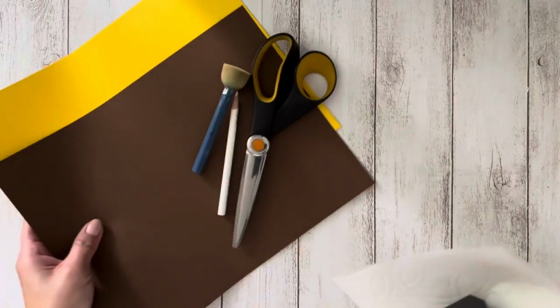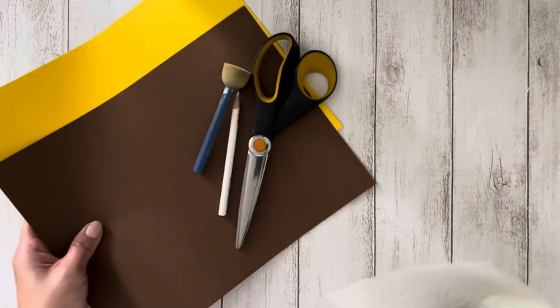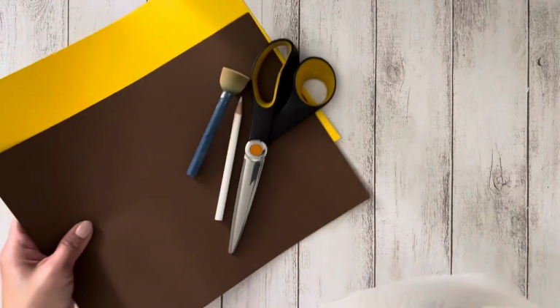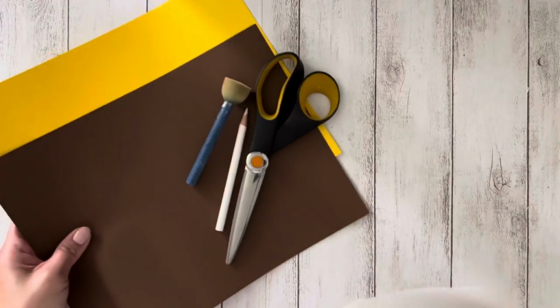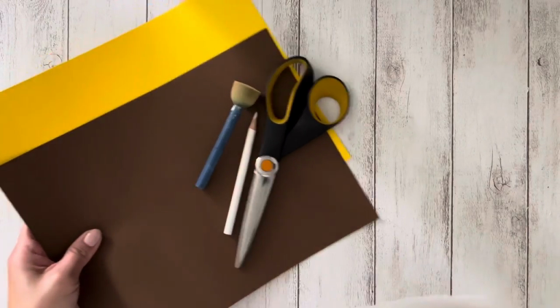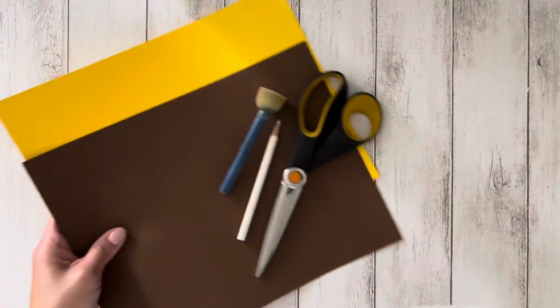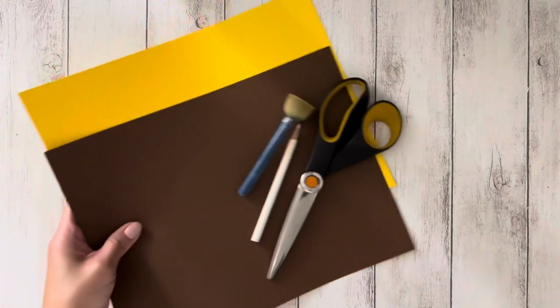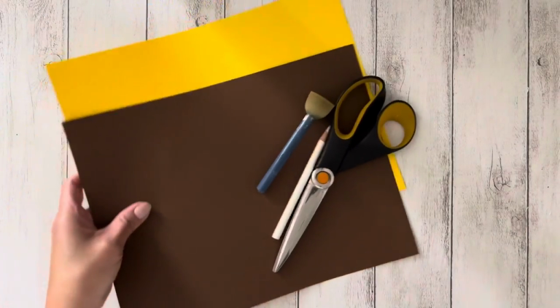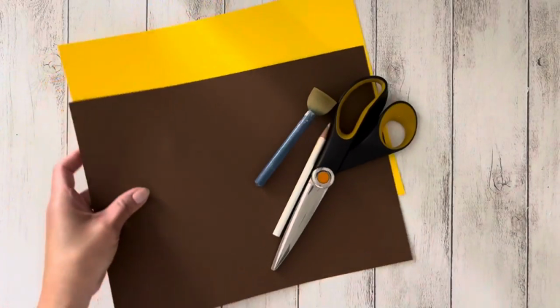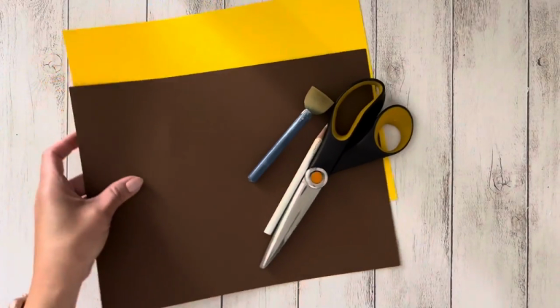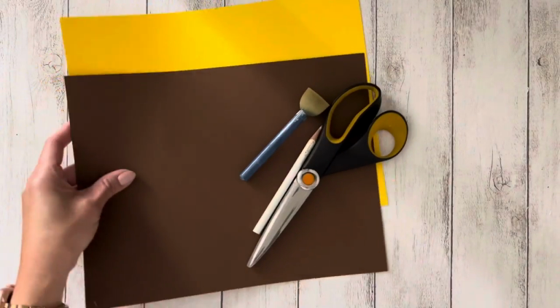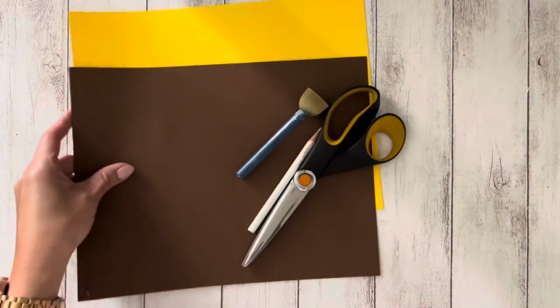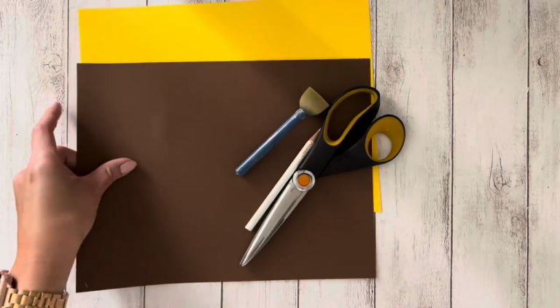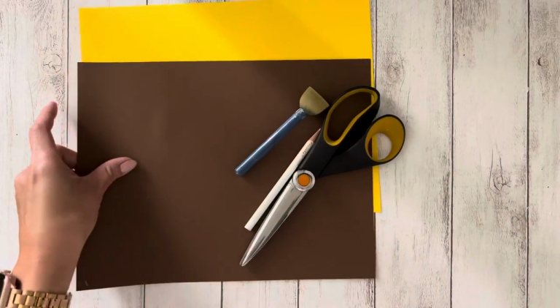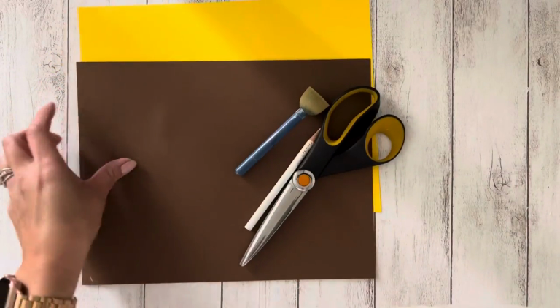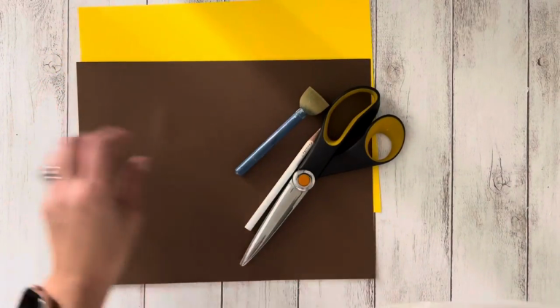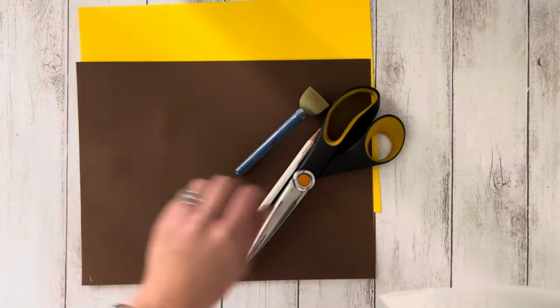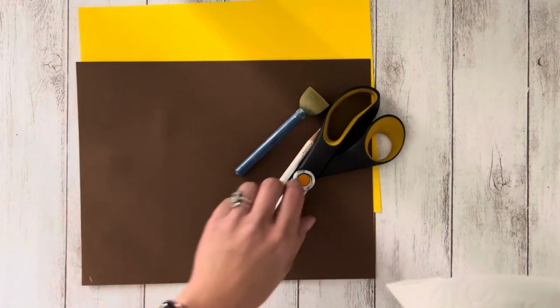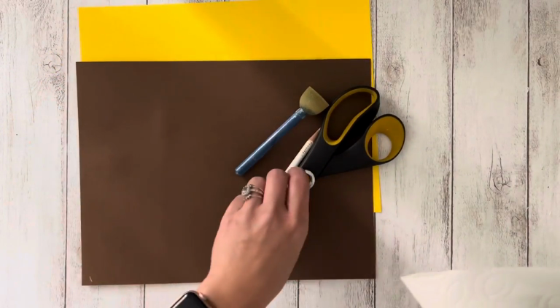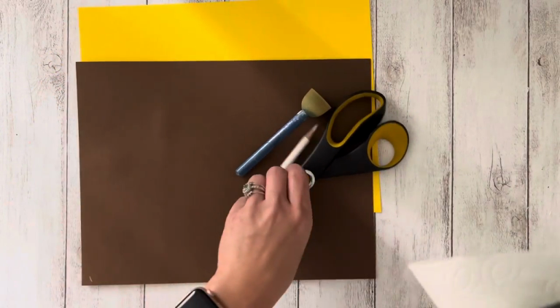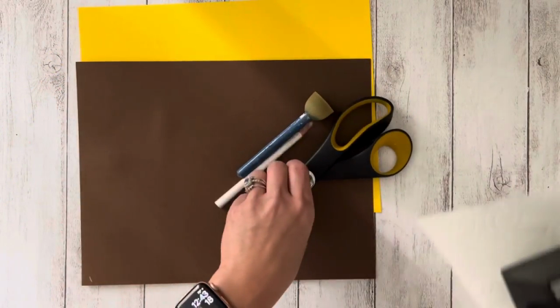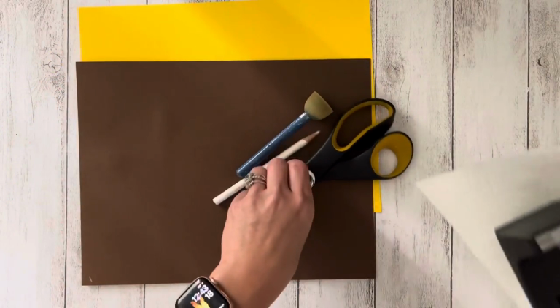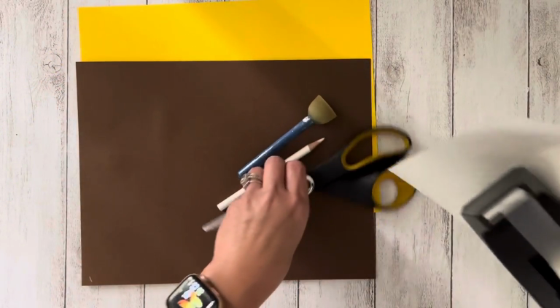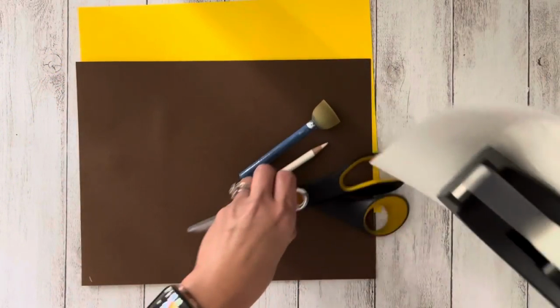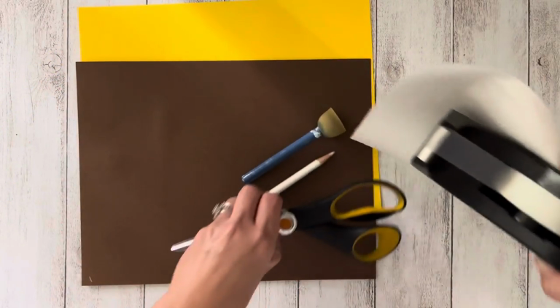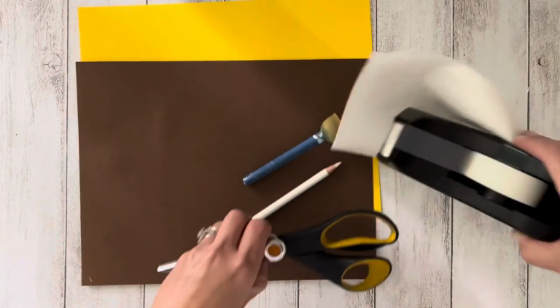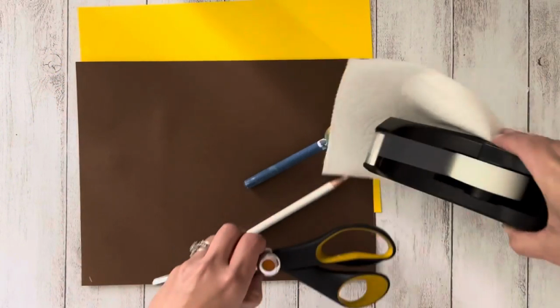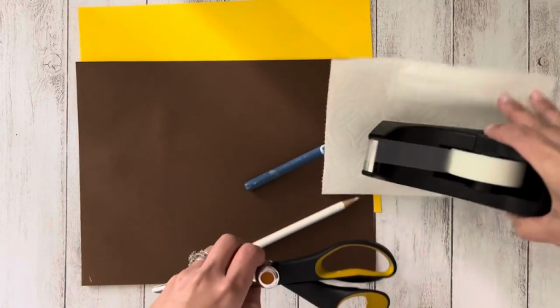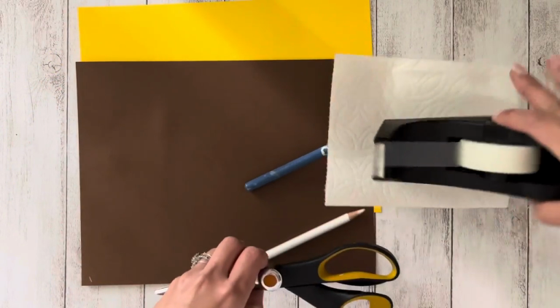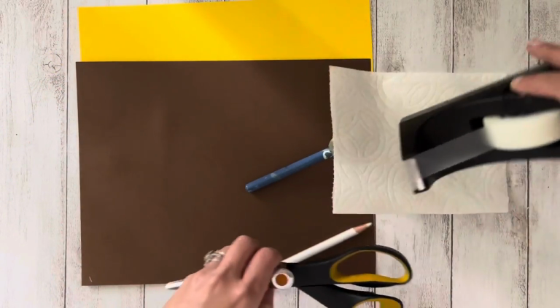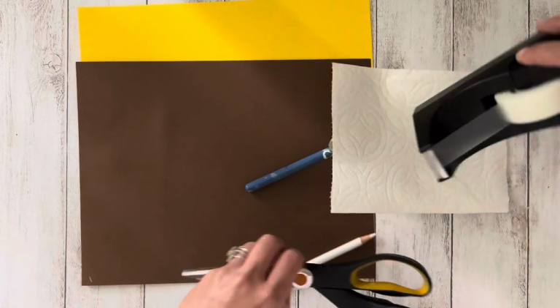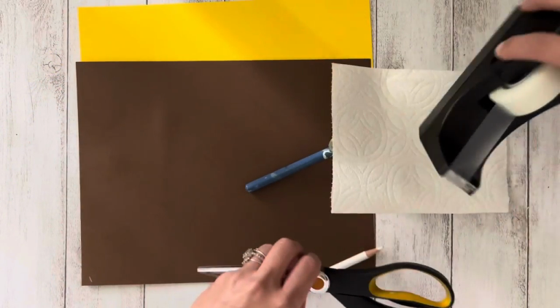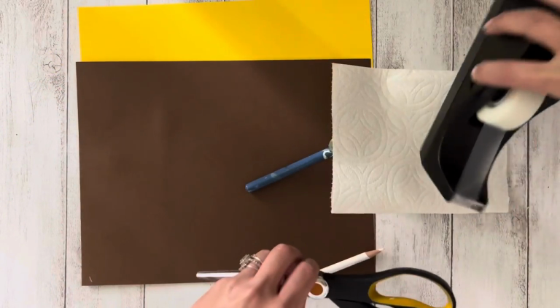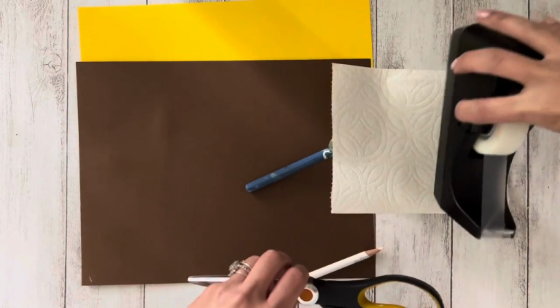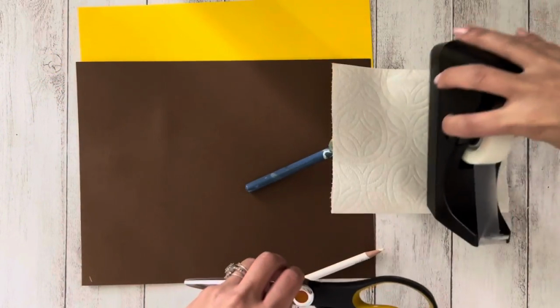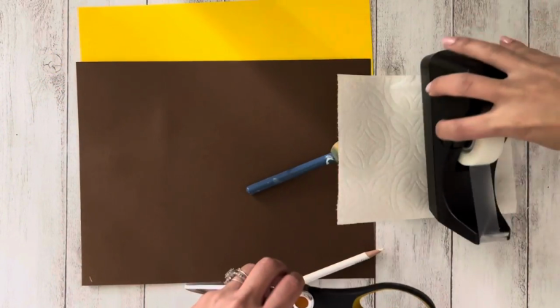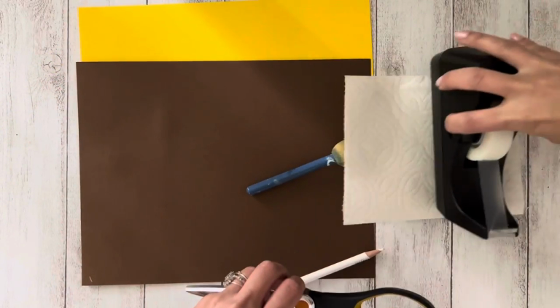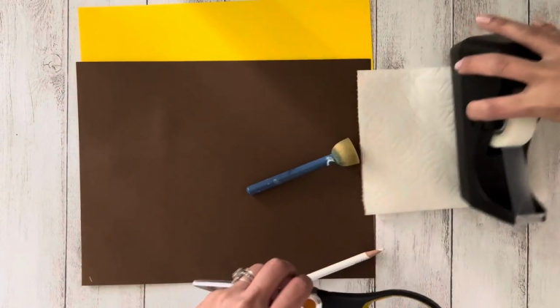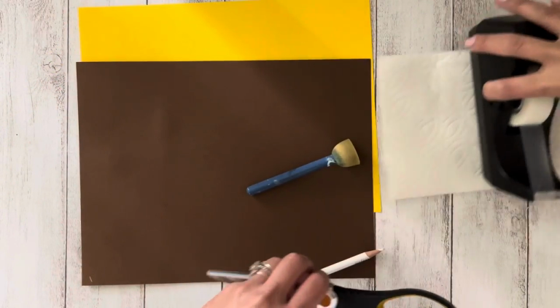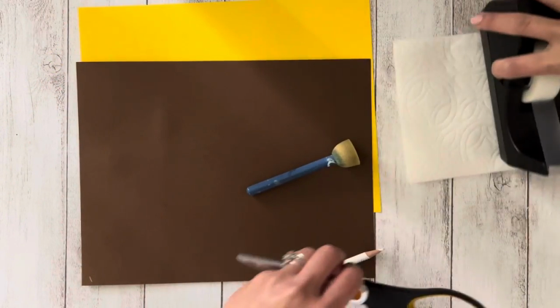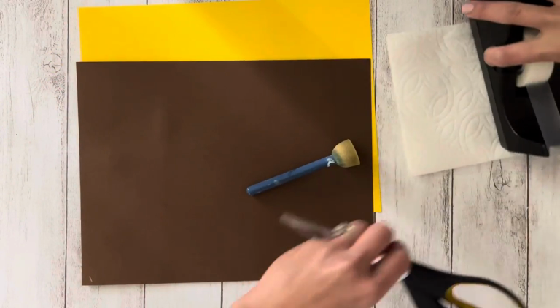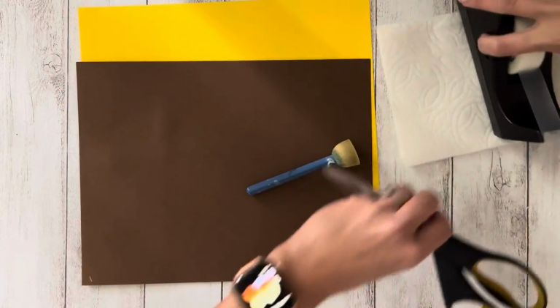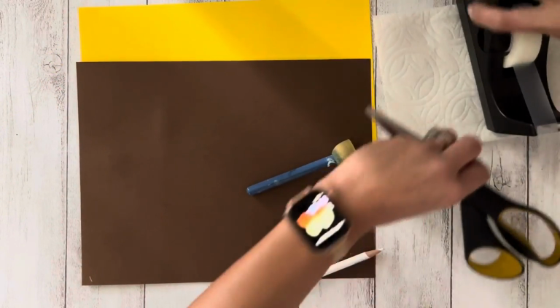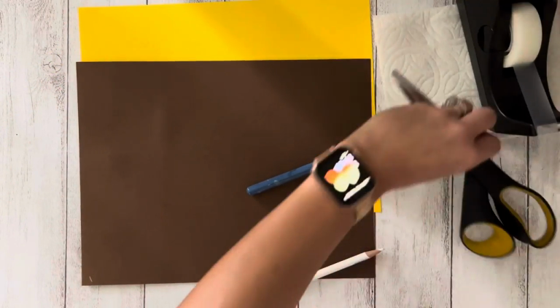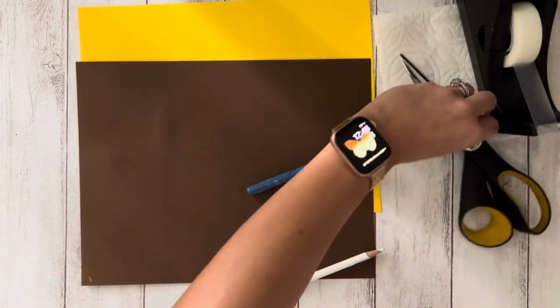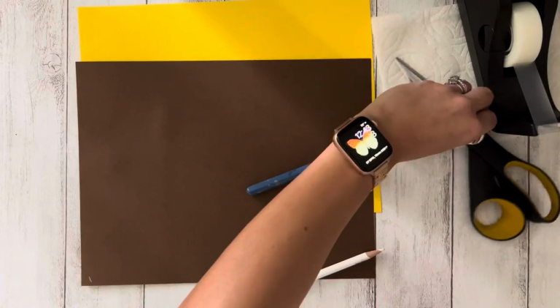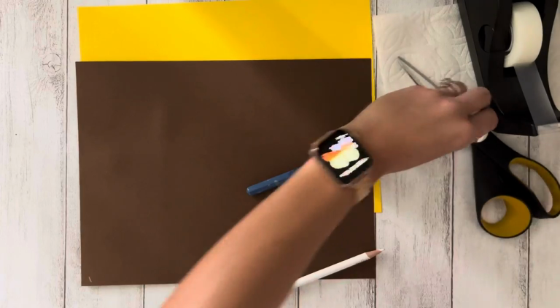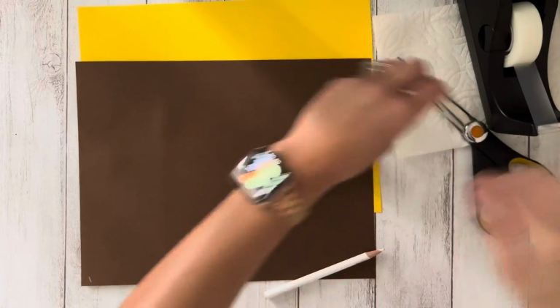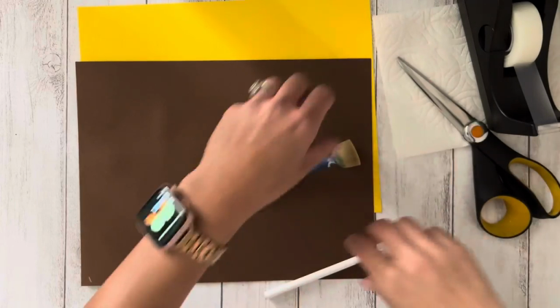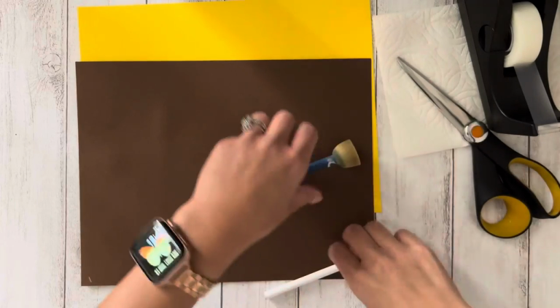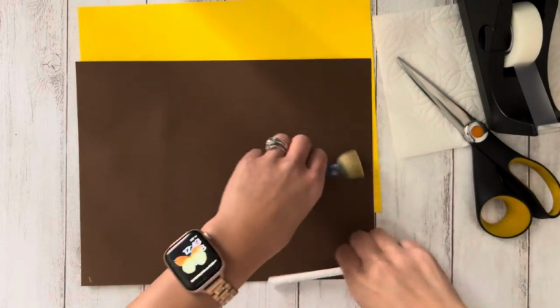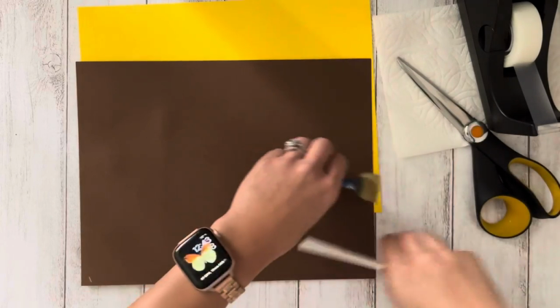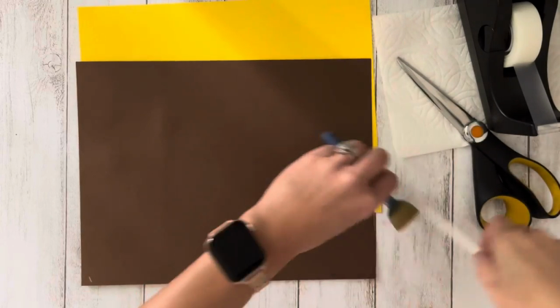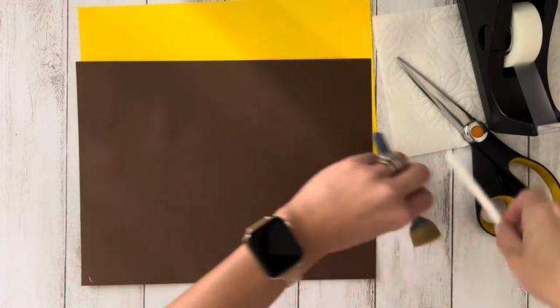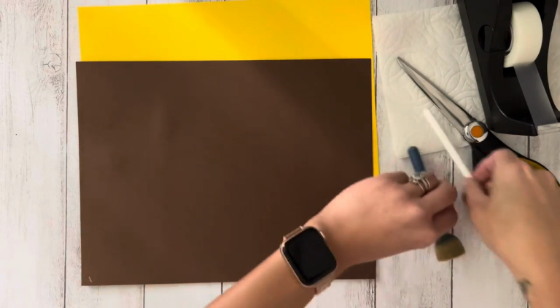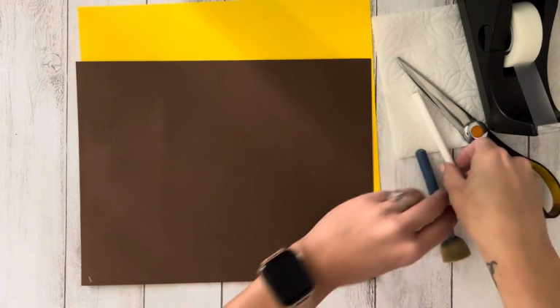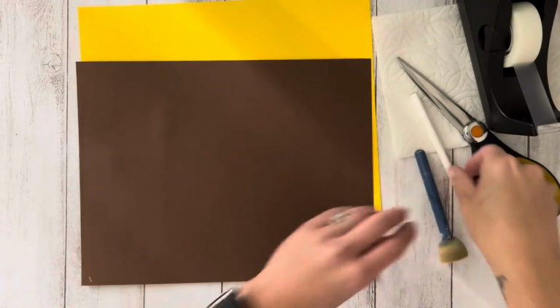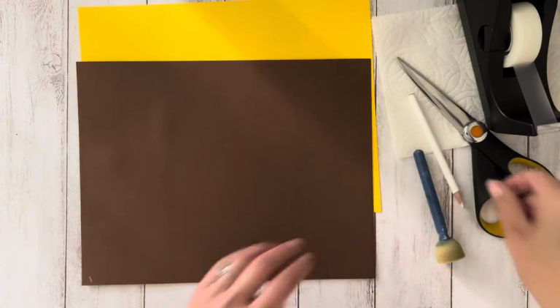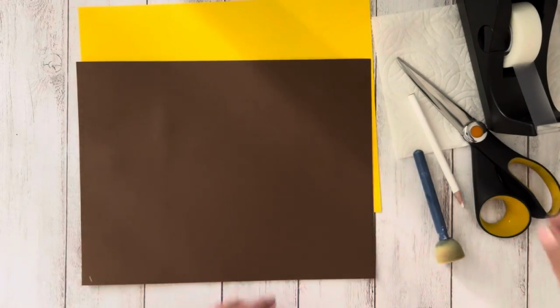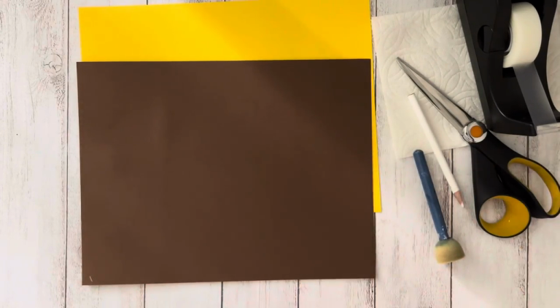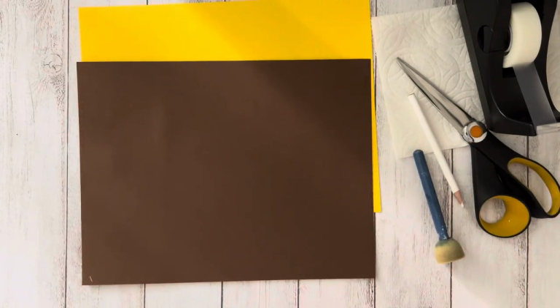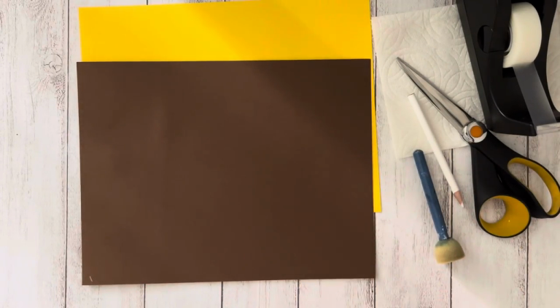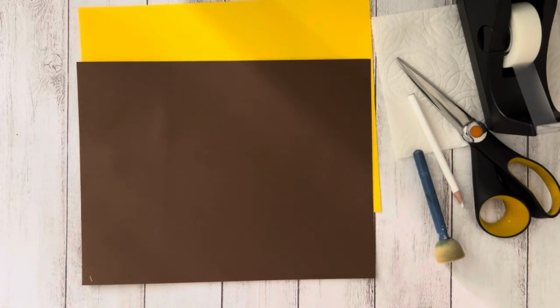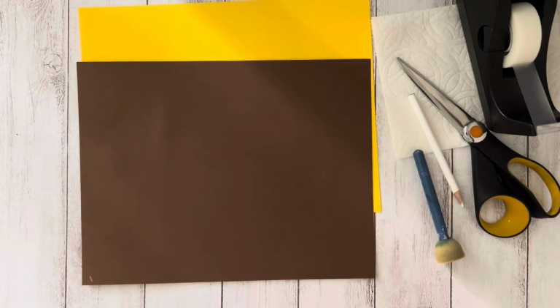Supplies you need are two sheets of paper, tape, scissors, a pencil, a paint sponge, and paint of any colors of your choice.